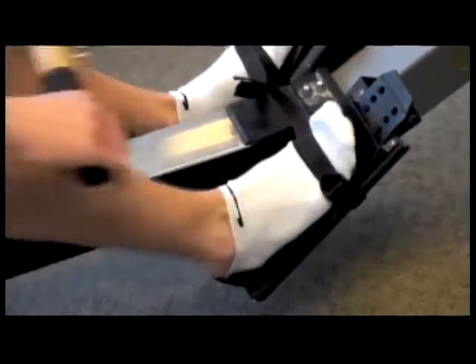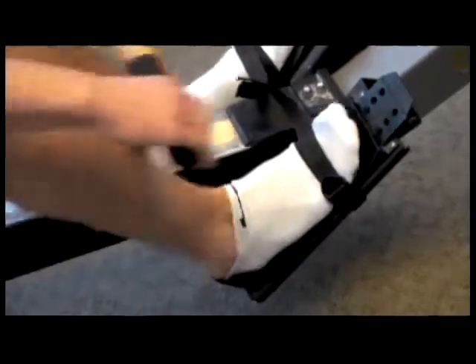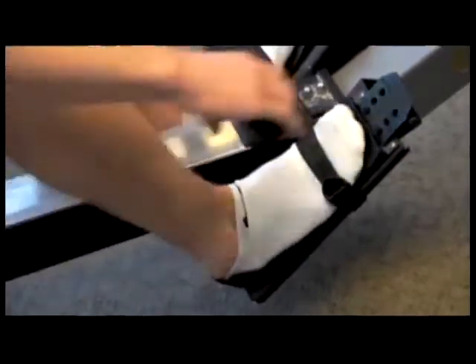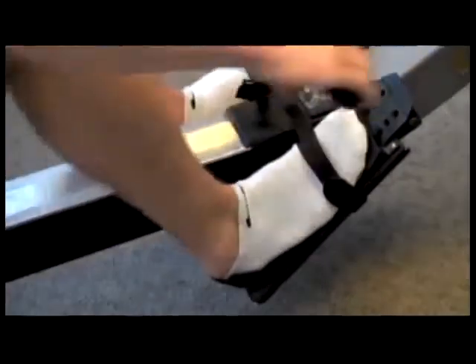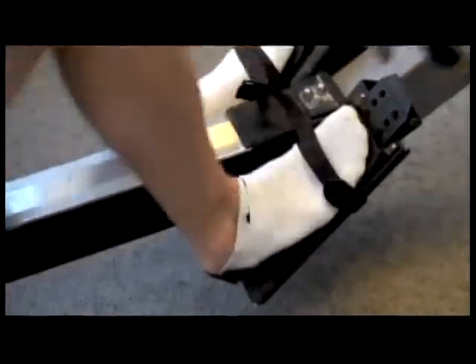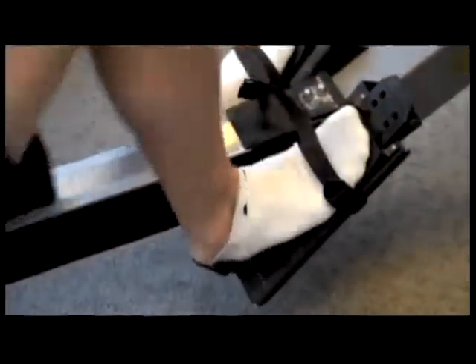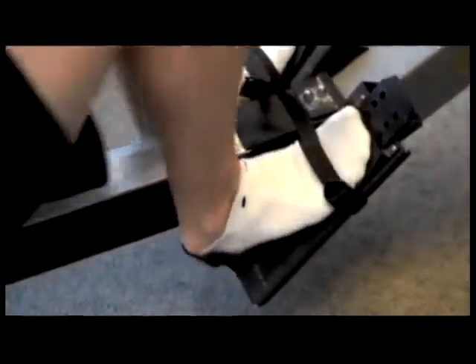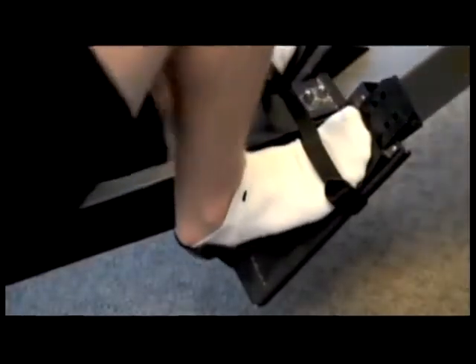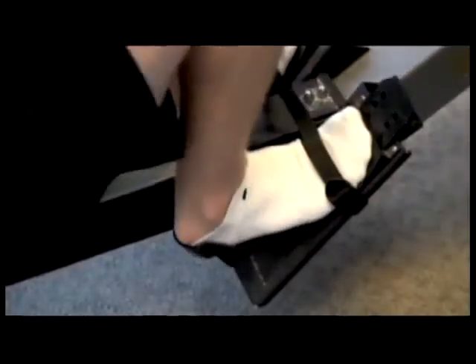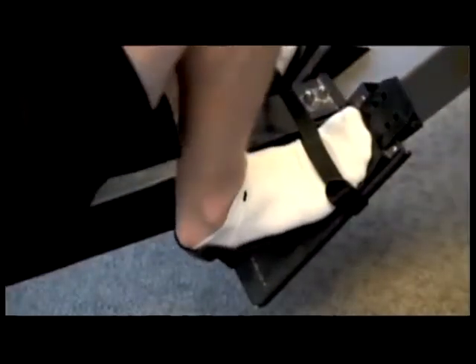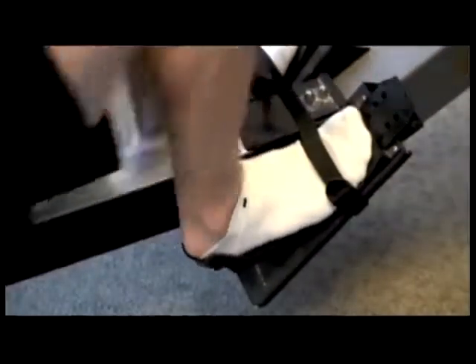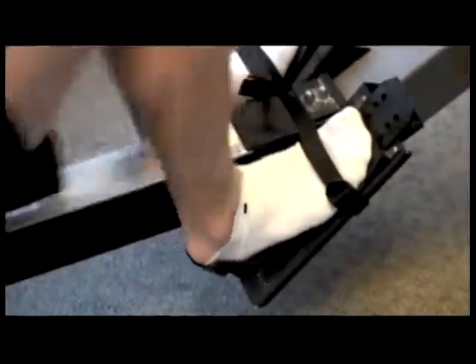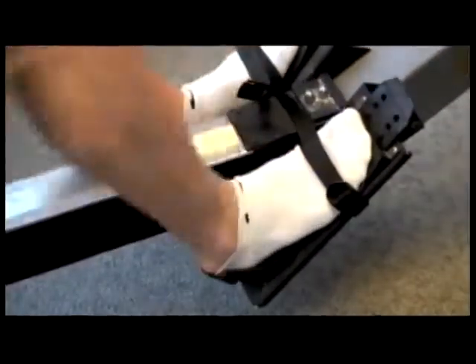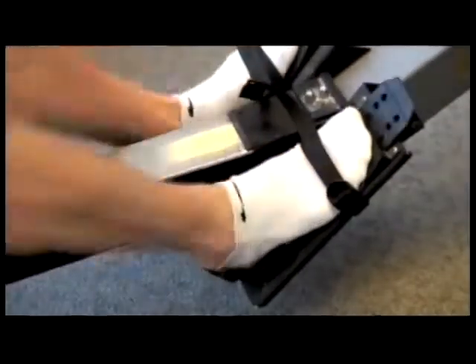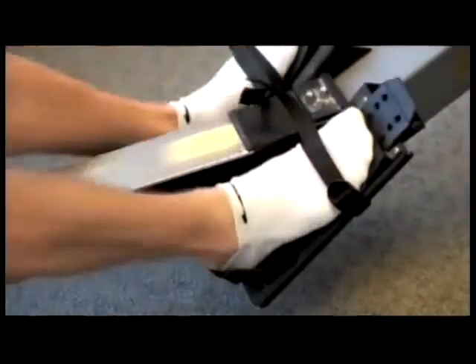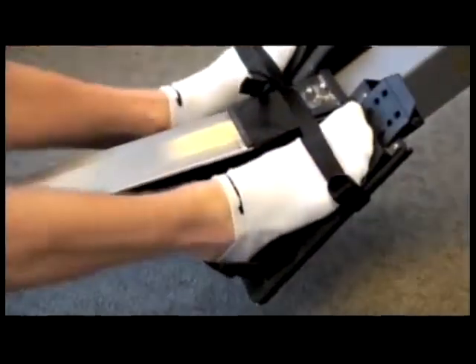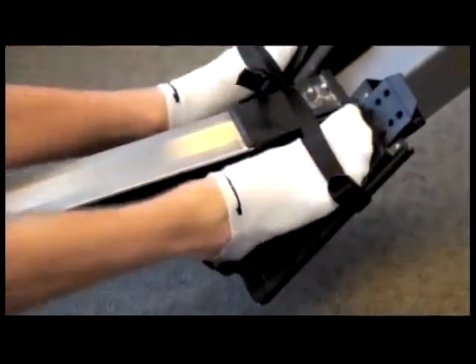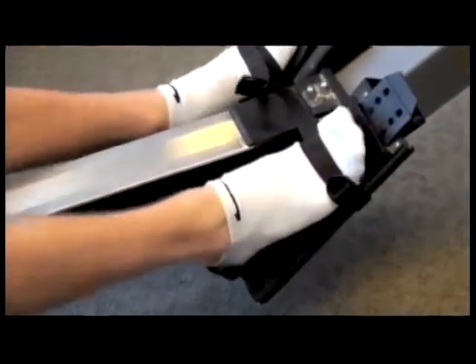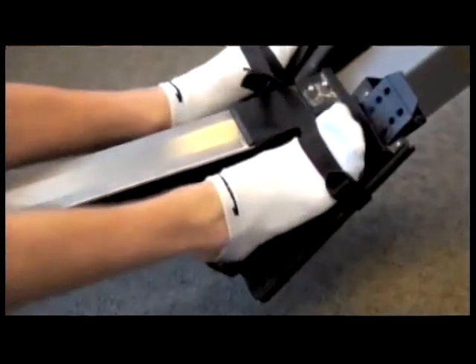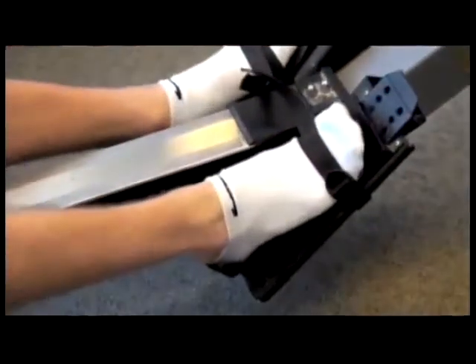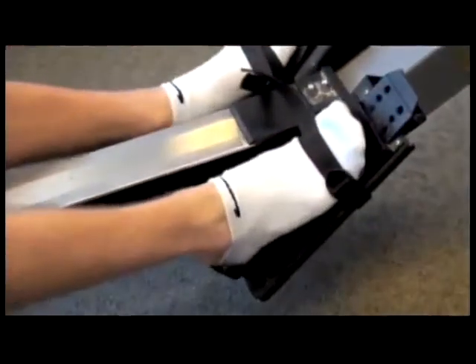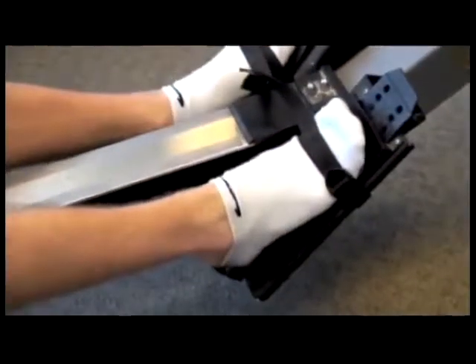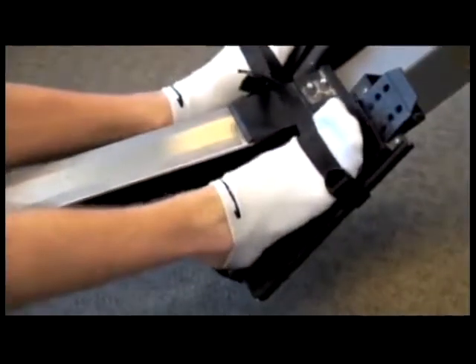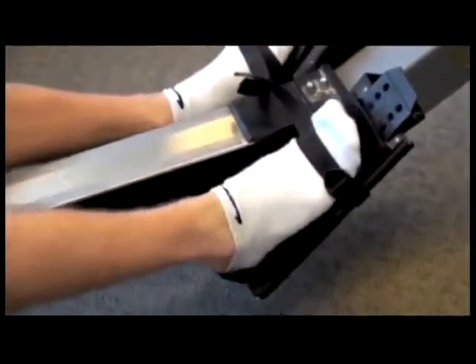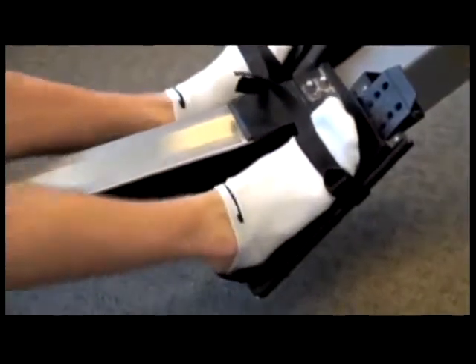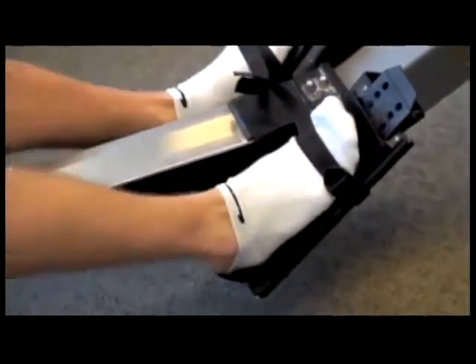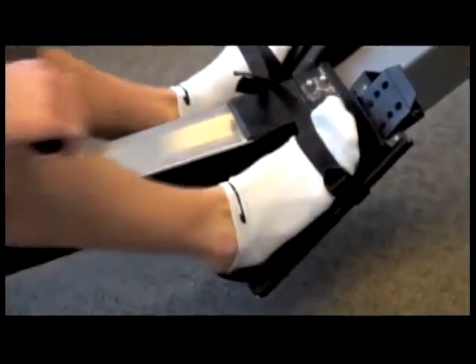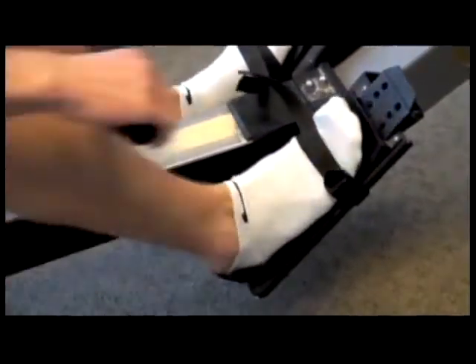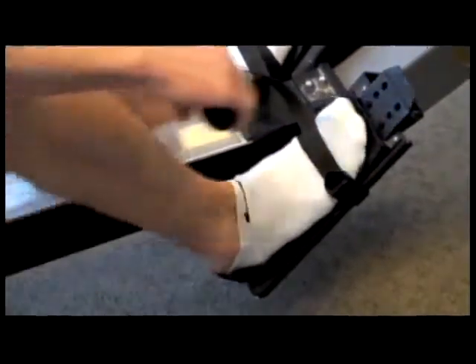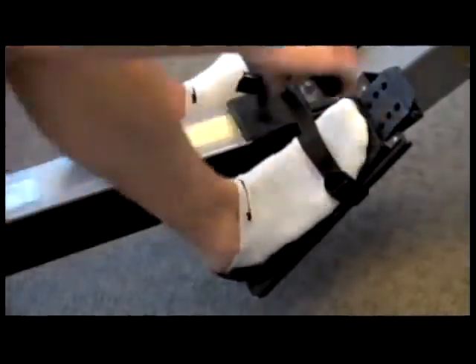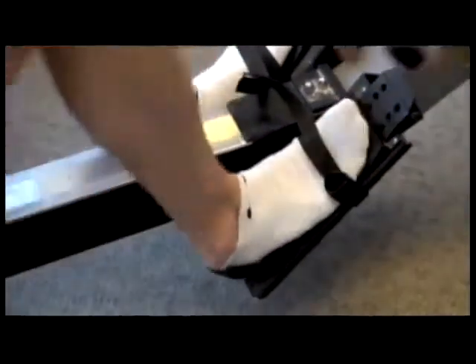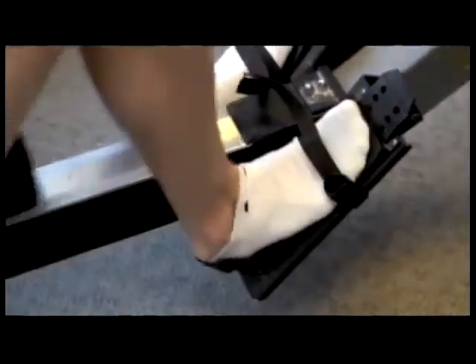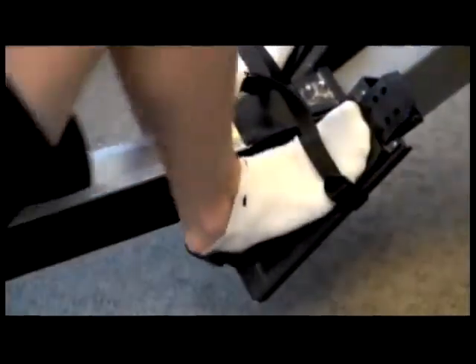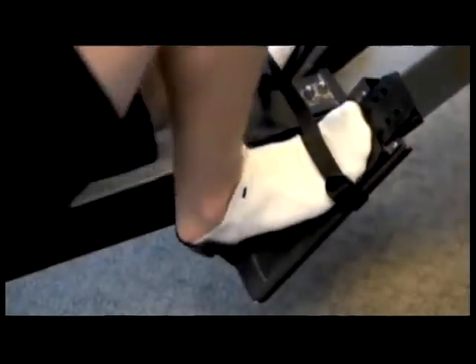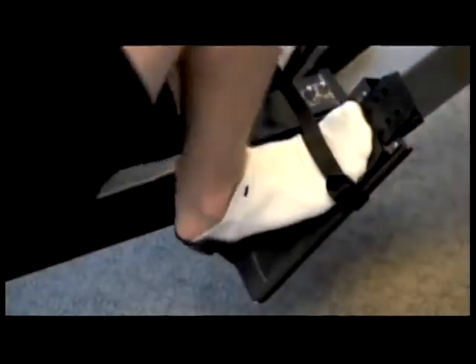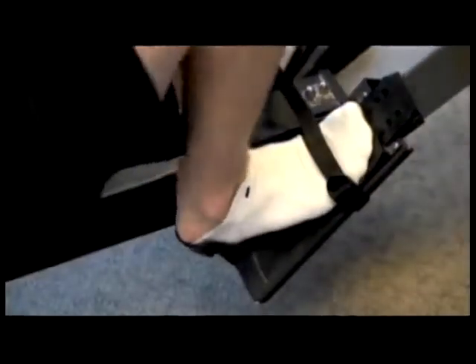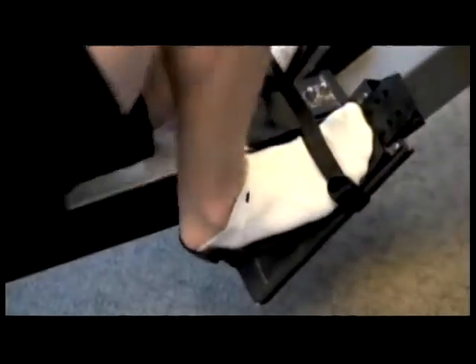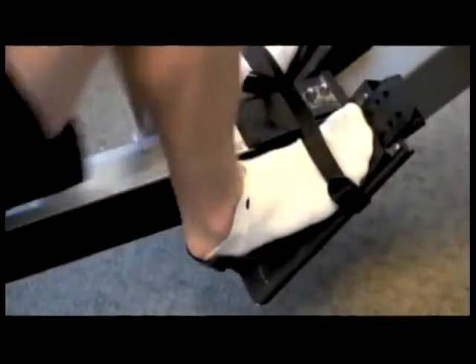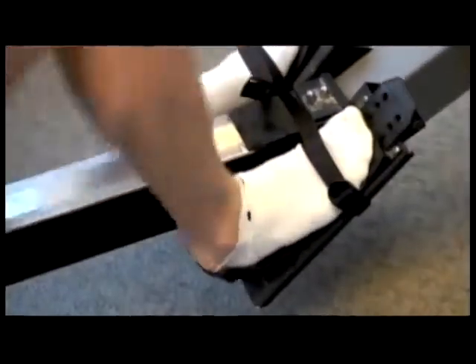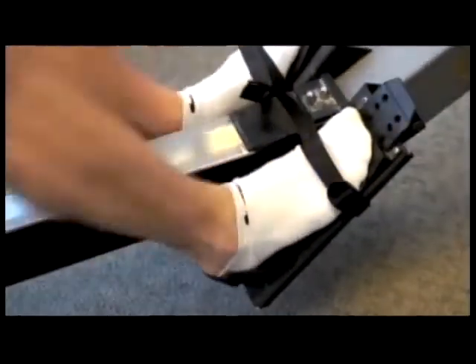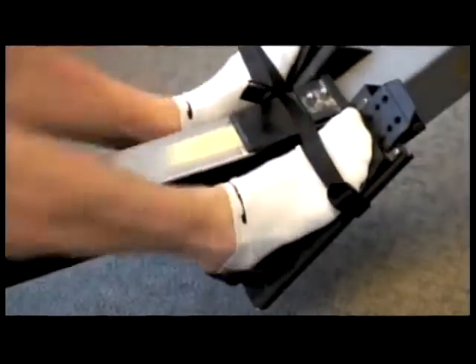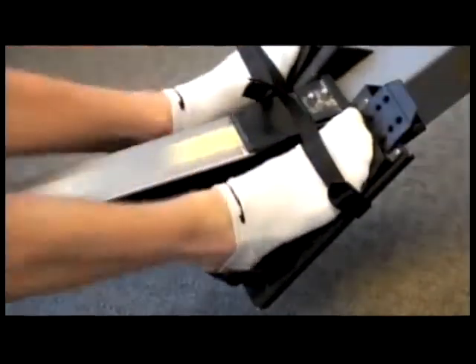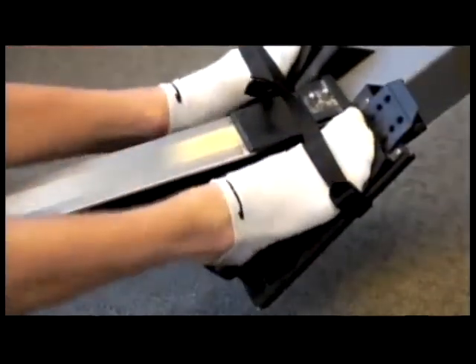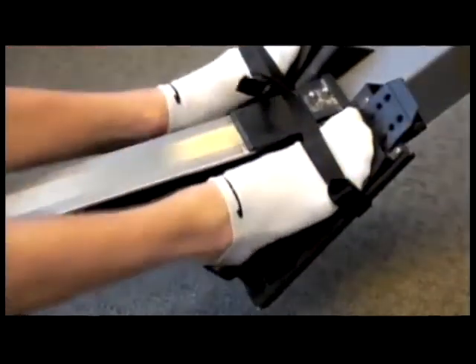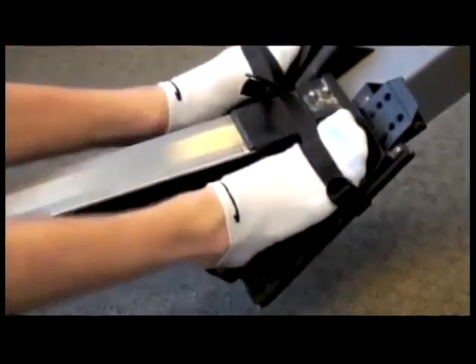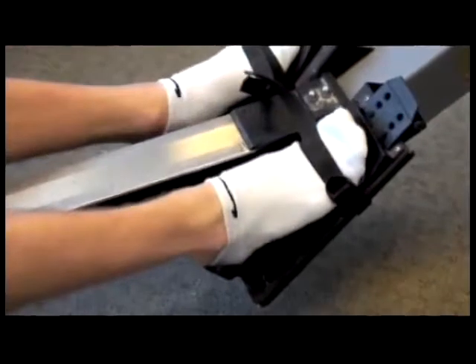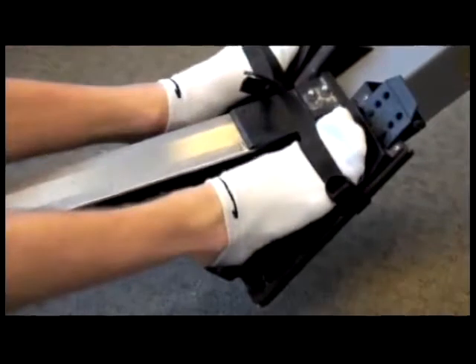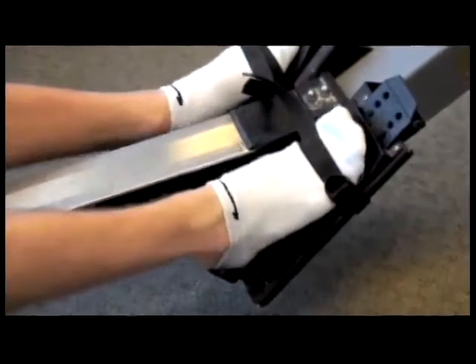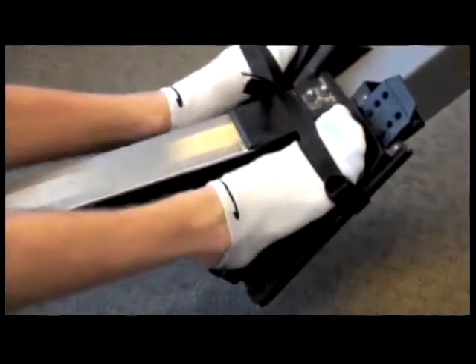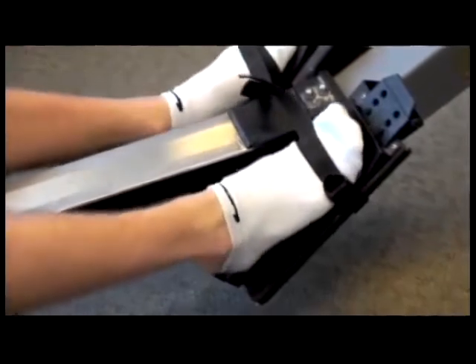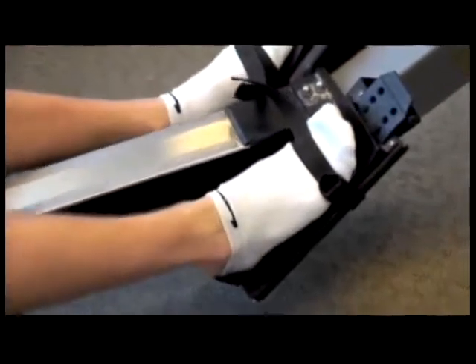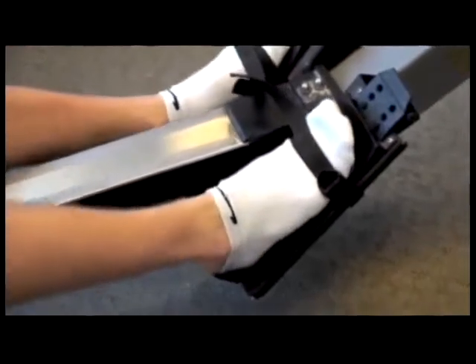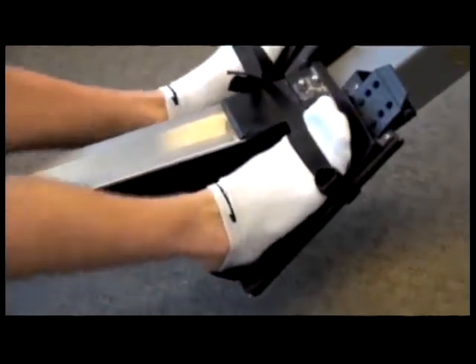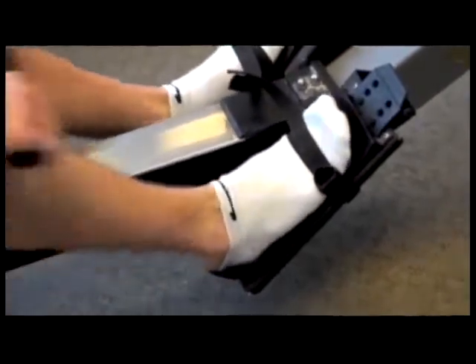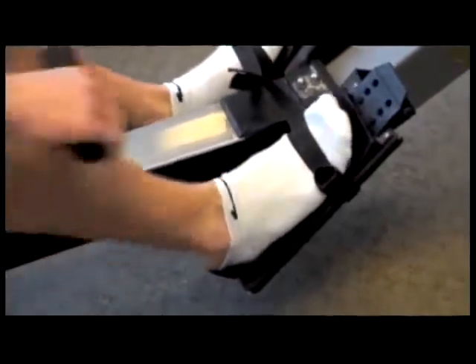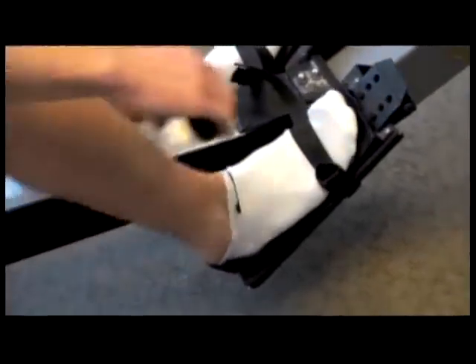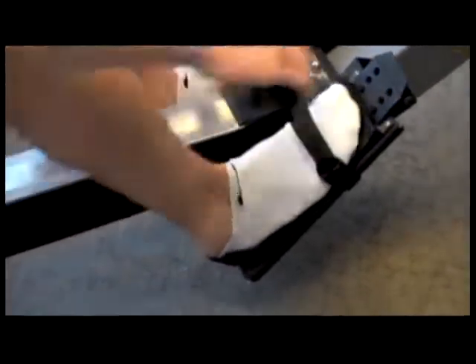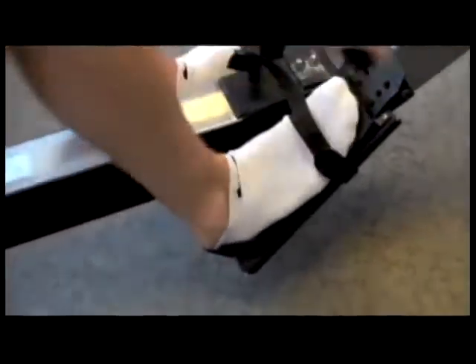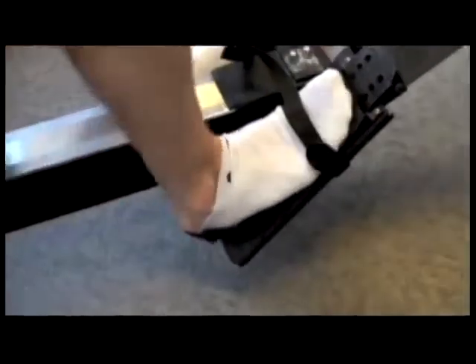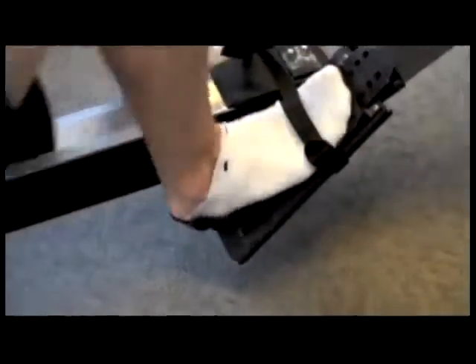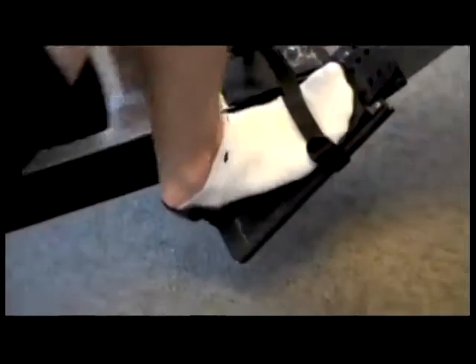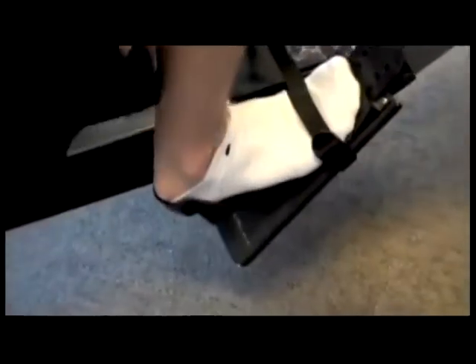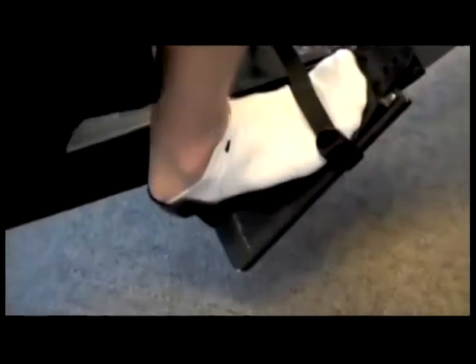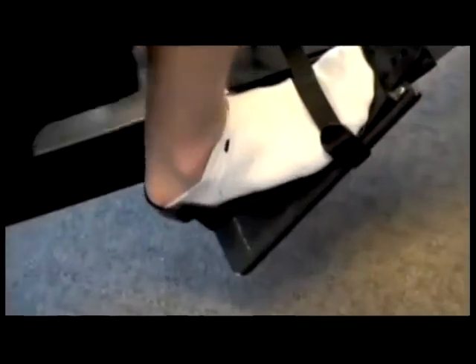The elevation of his heel is actually a normal posture. The elevation of the toes is an undesired posture.